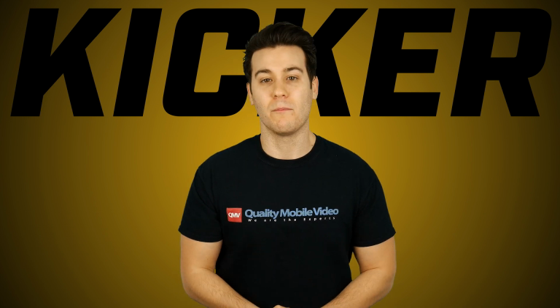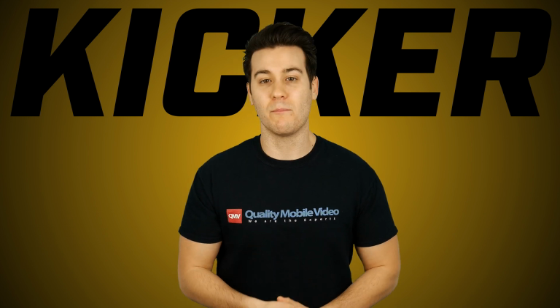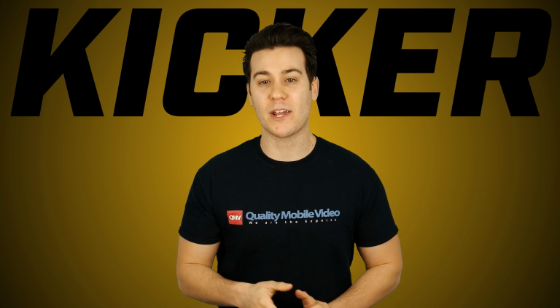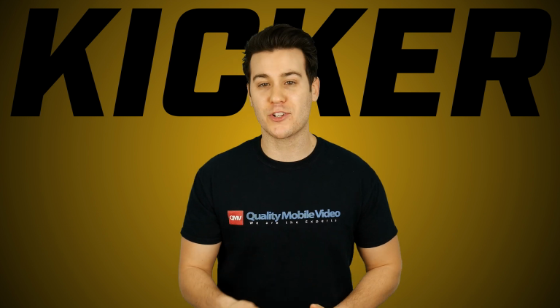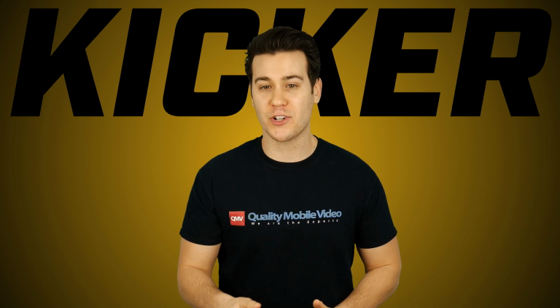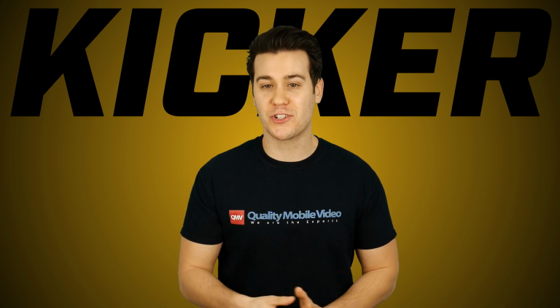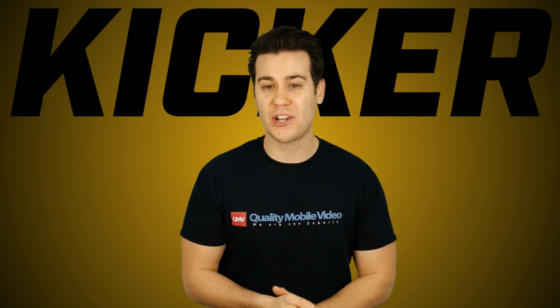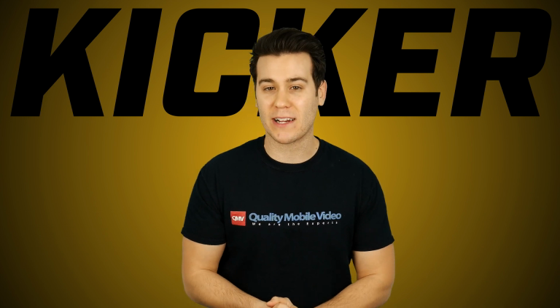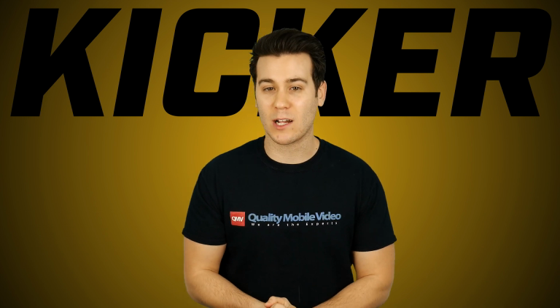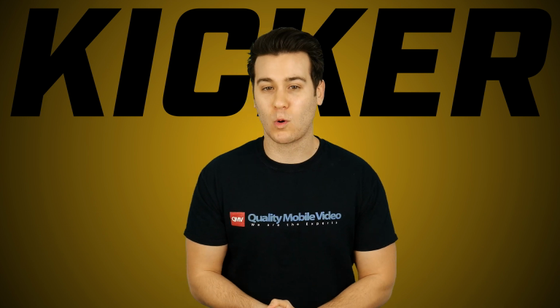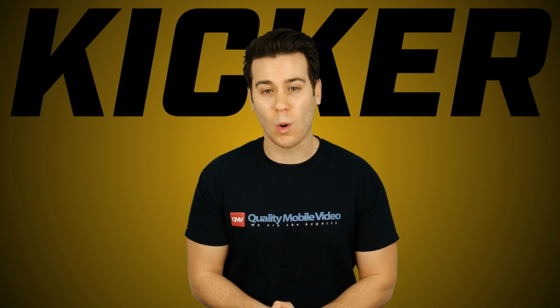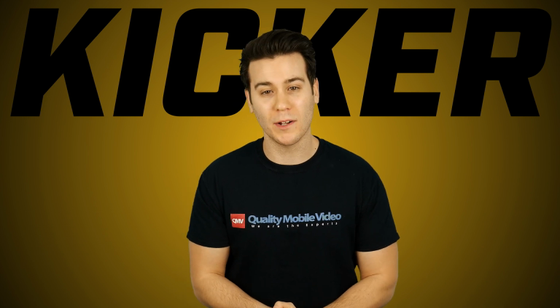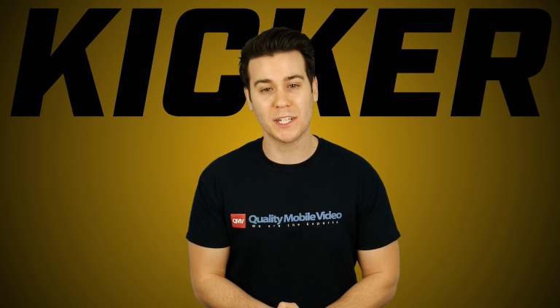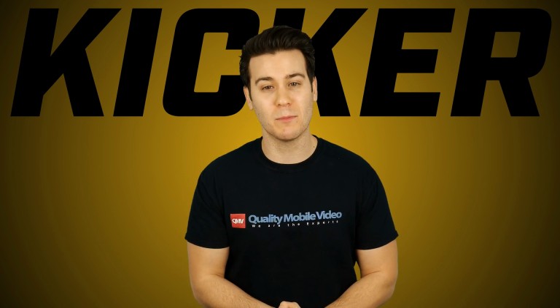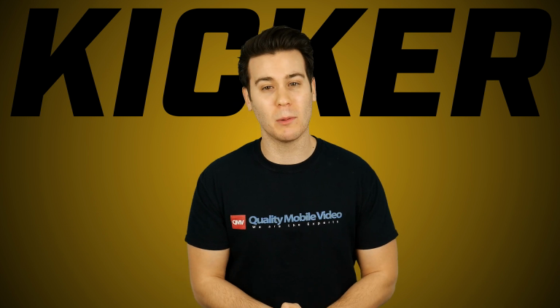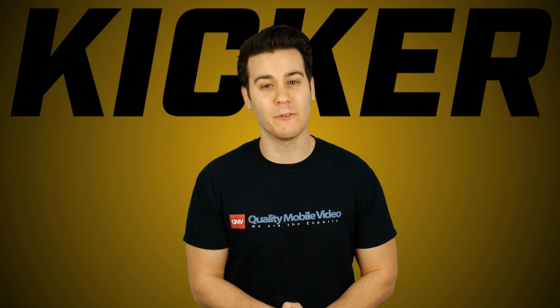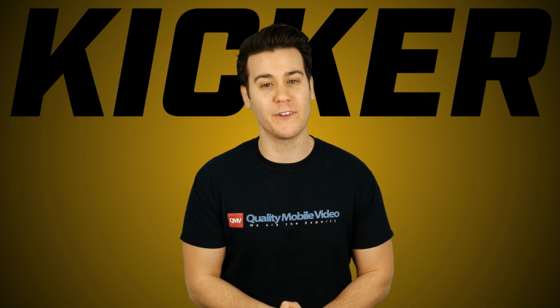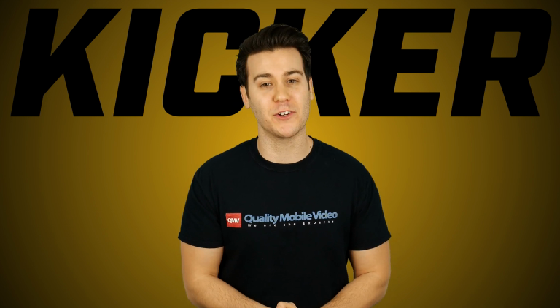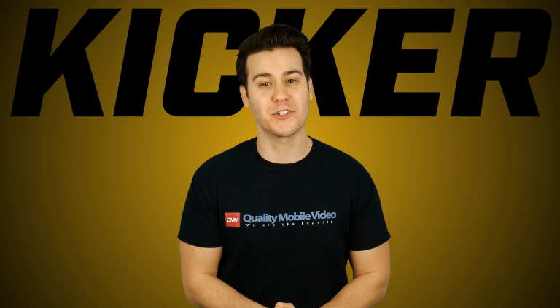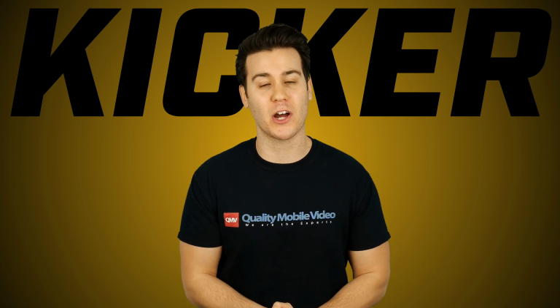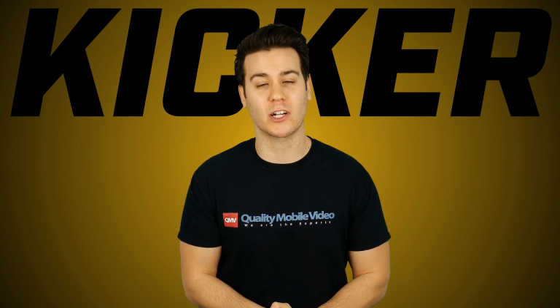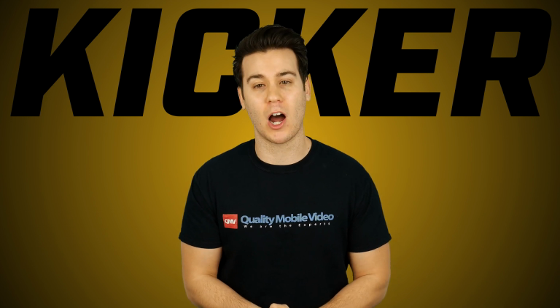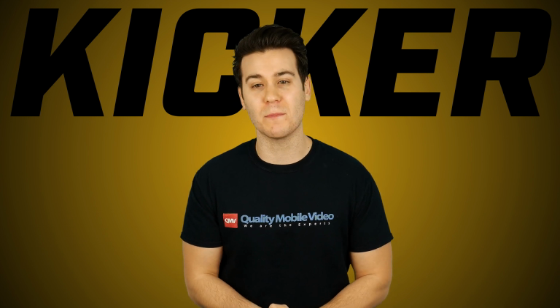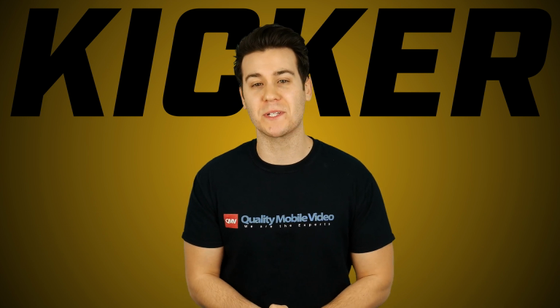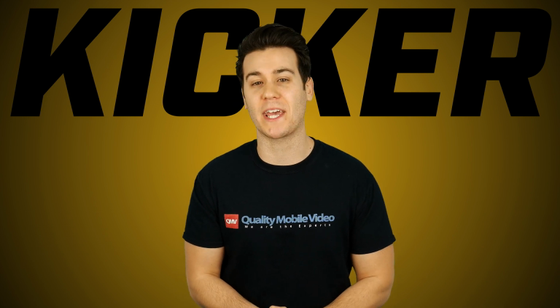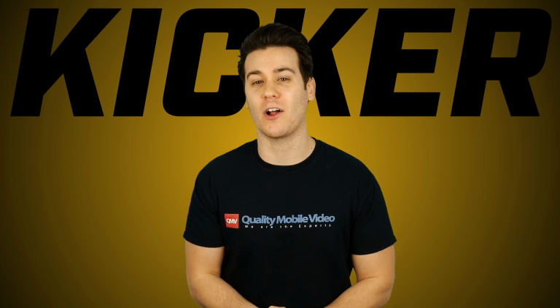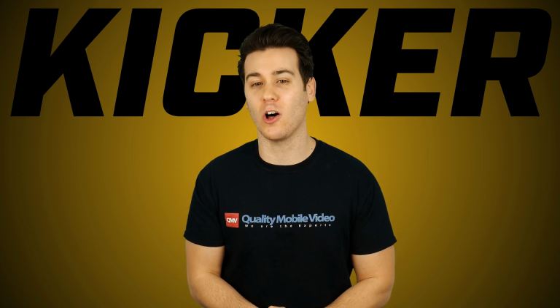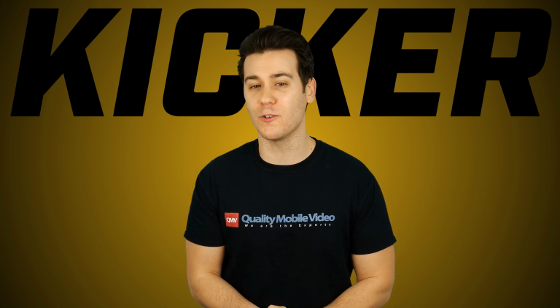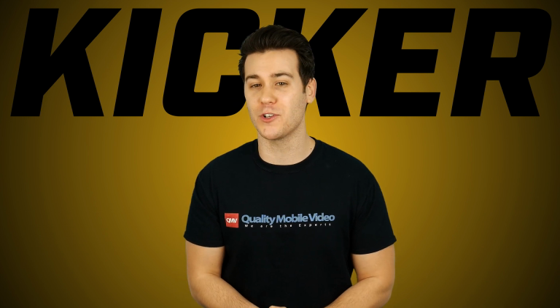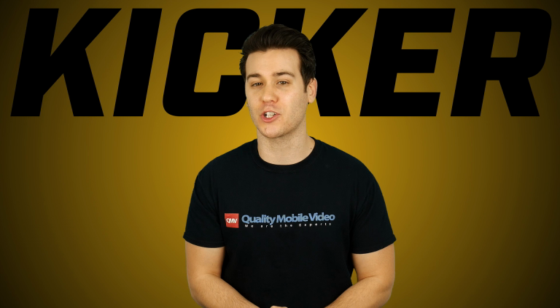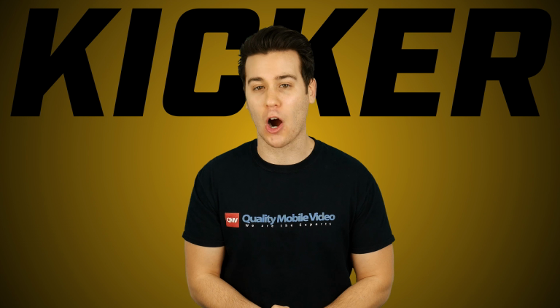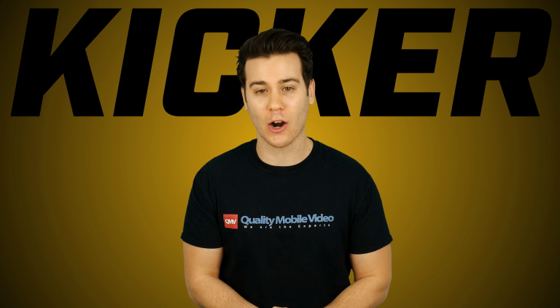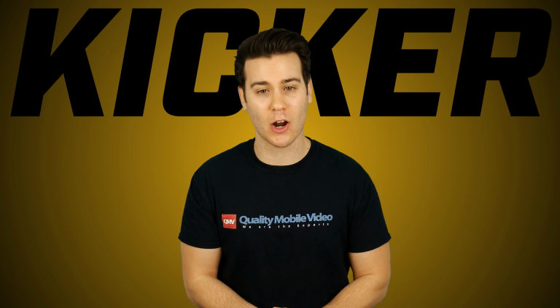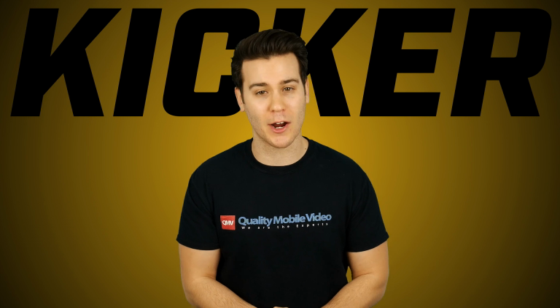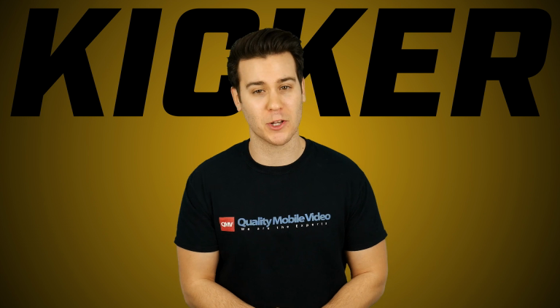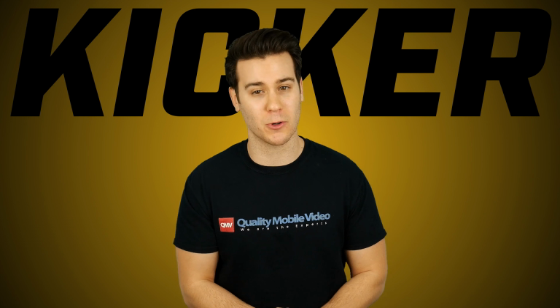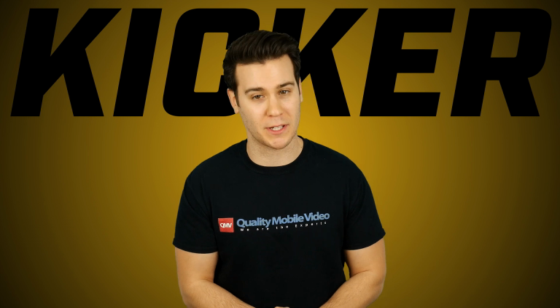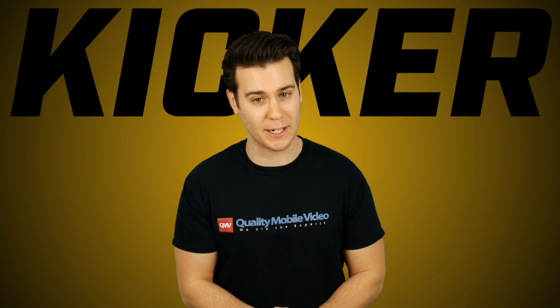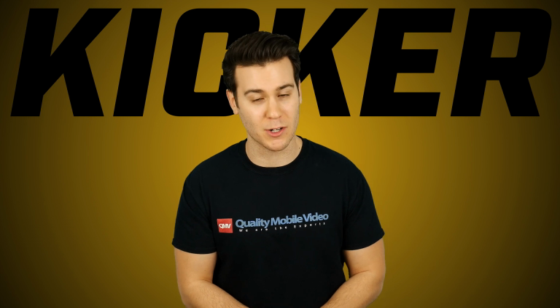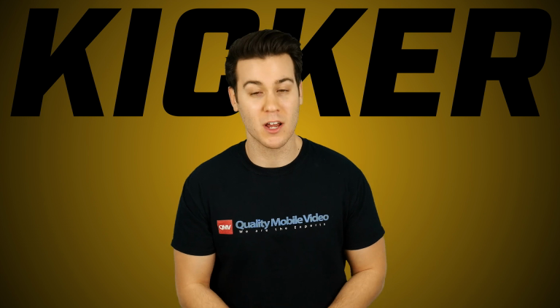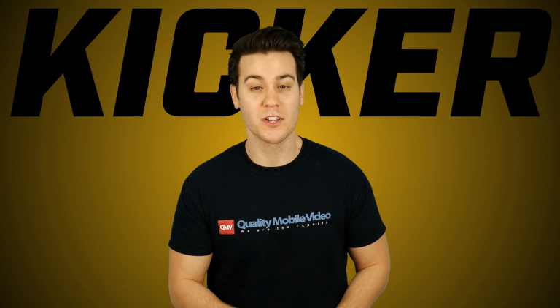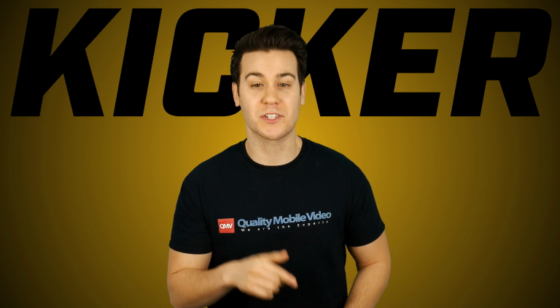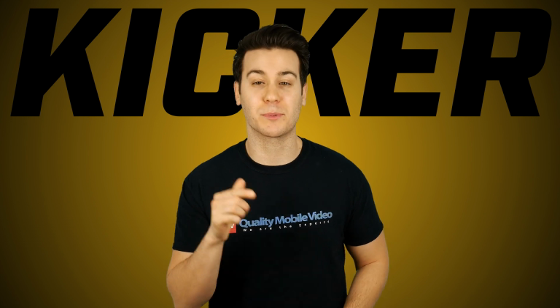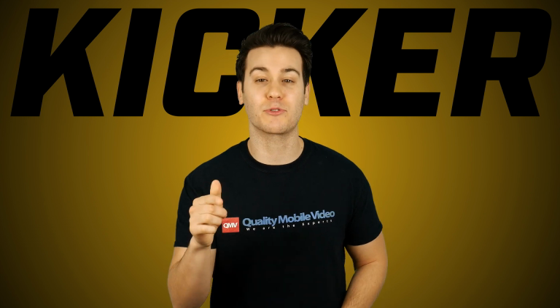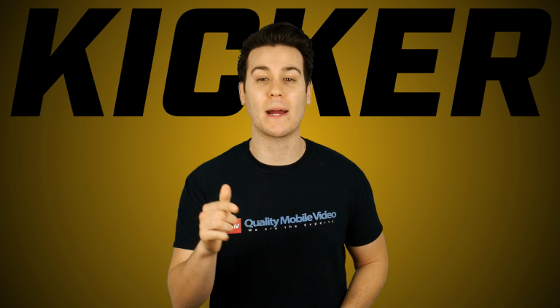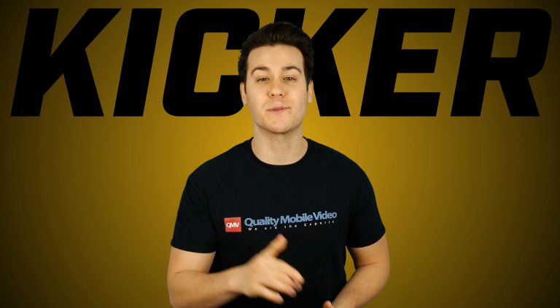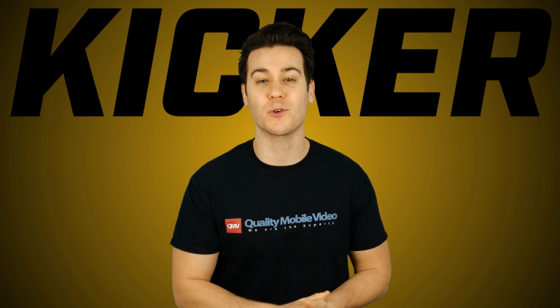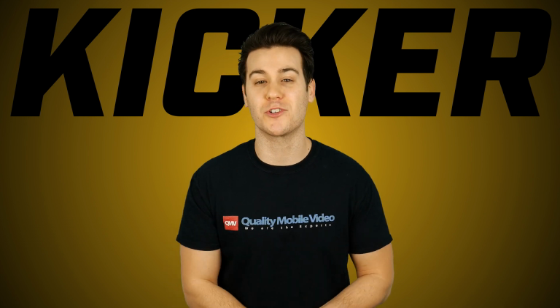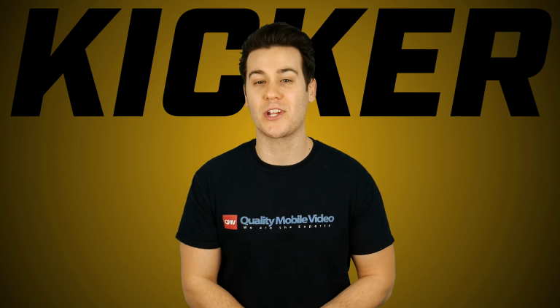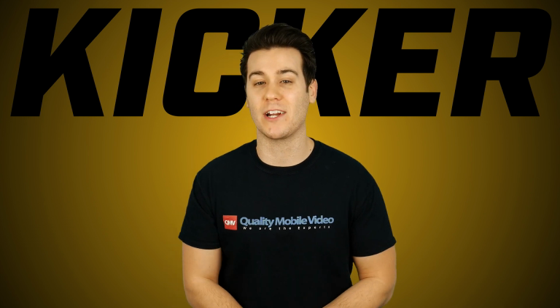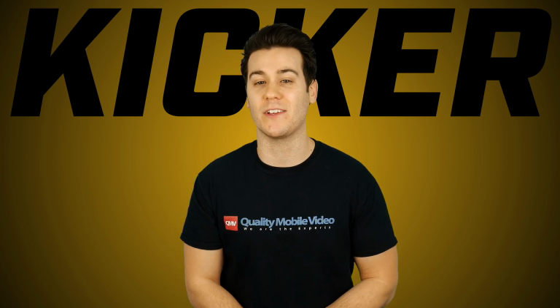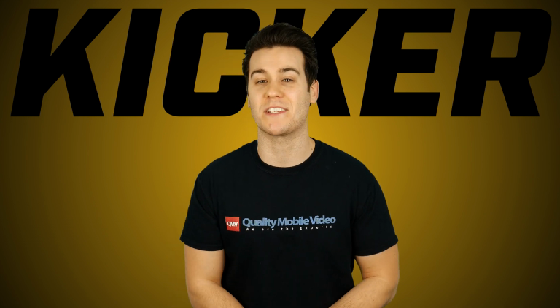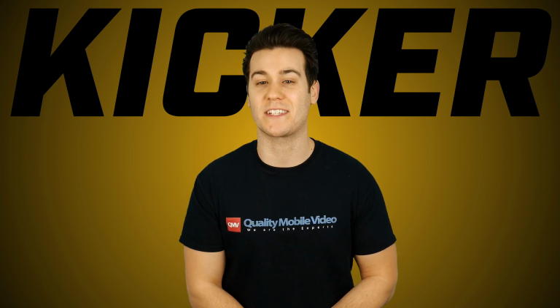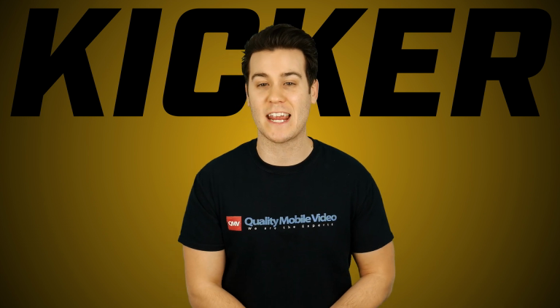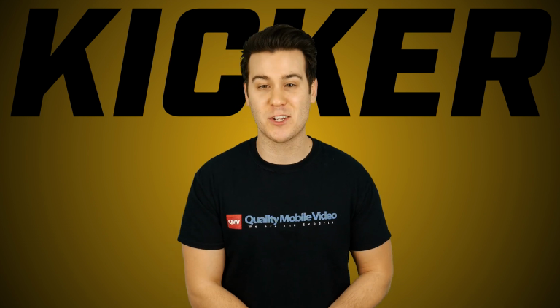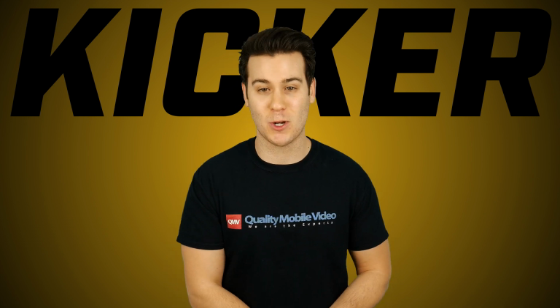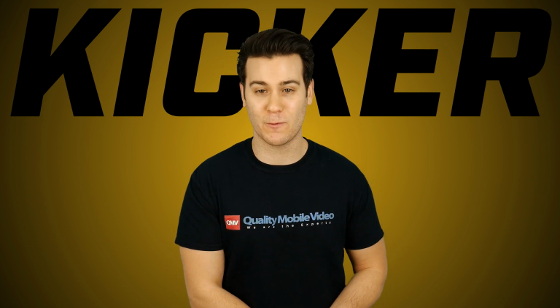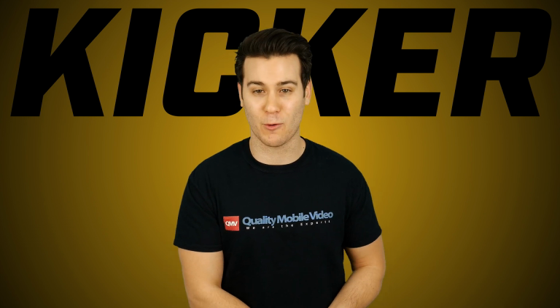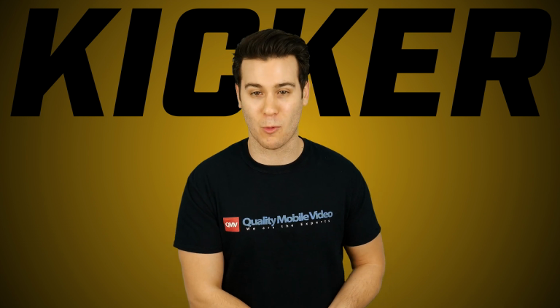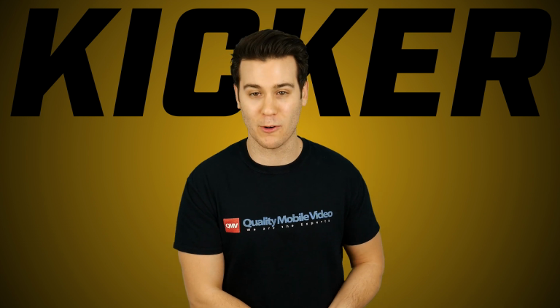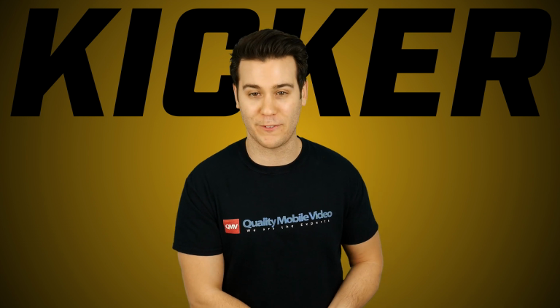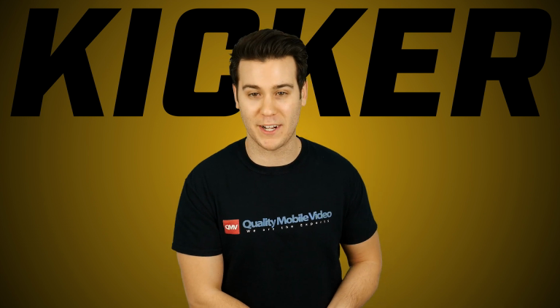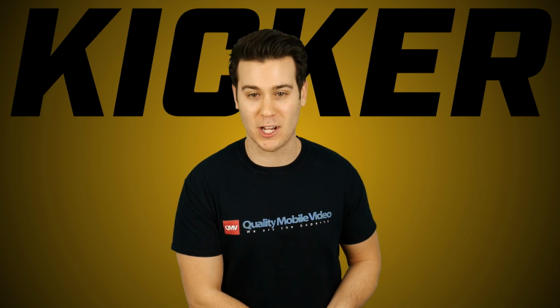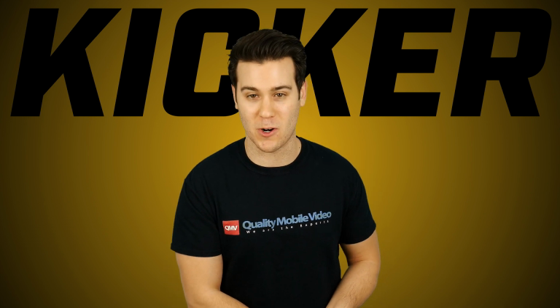Make sure to check out qualitymobilevideo.com to get all of your car audio gear. Subscribe to our channel and stay tuned for more videos.